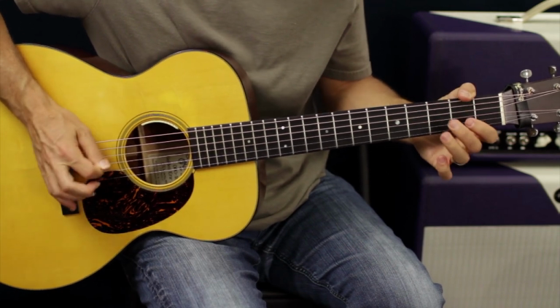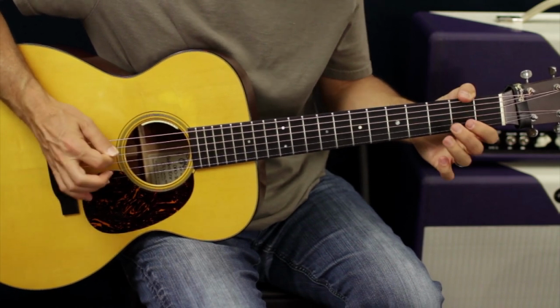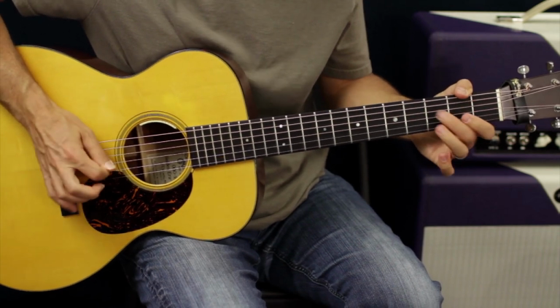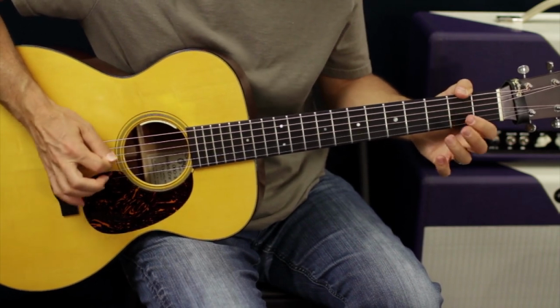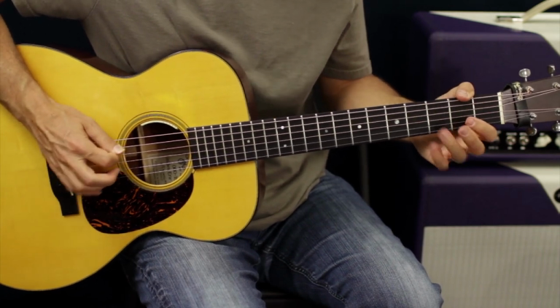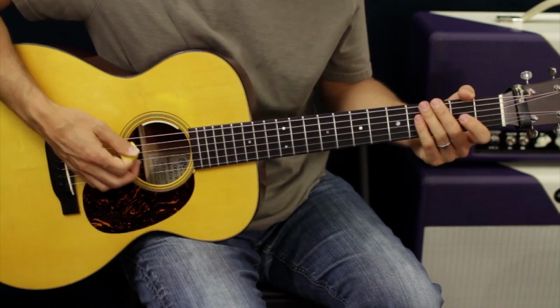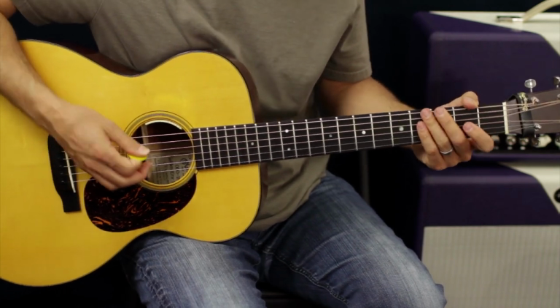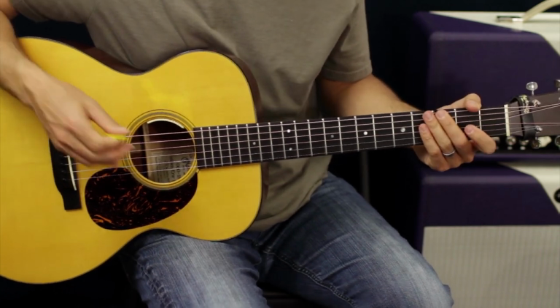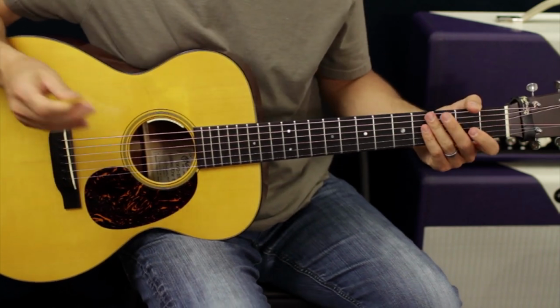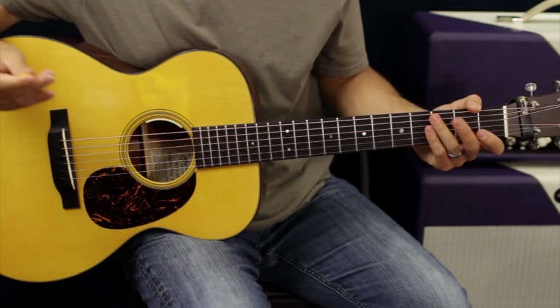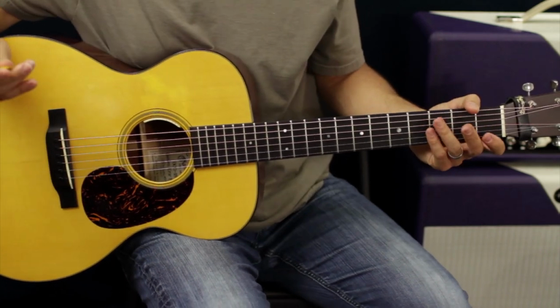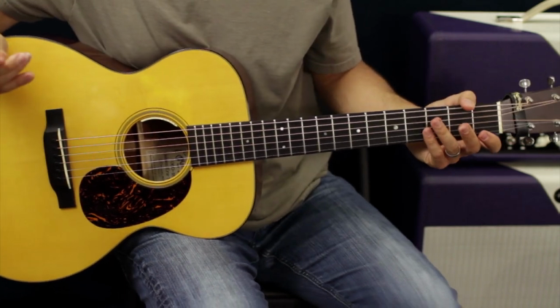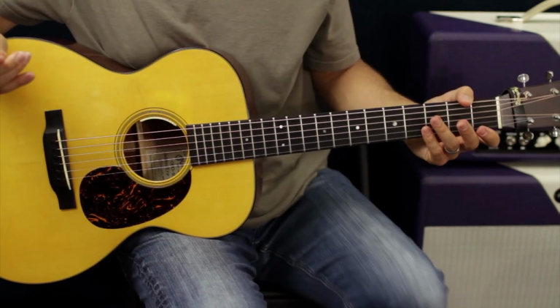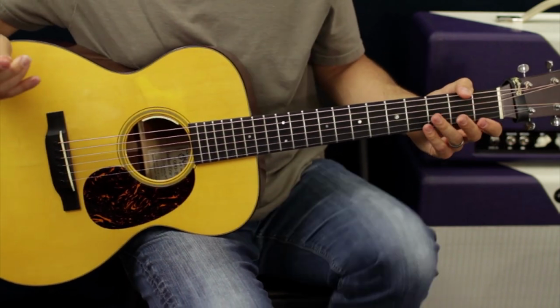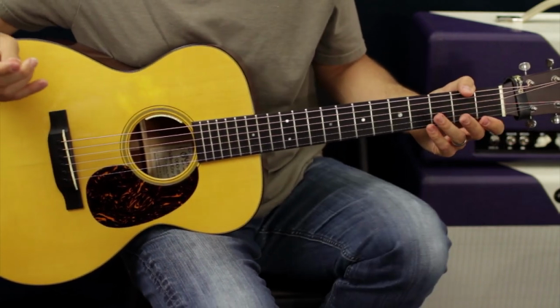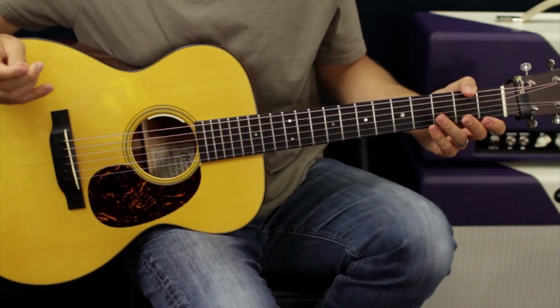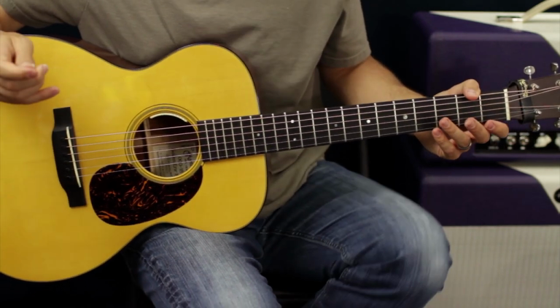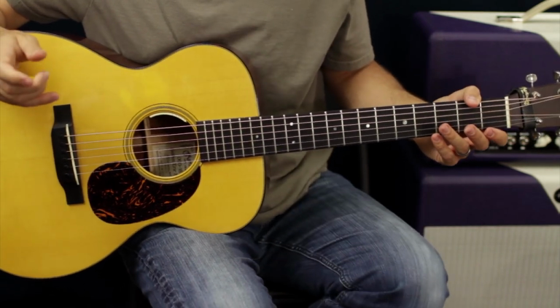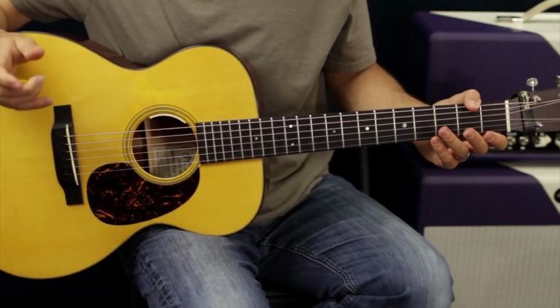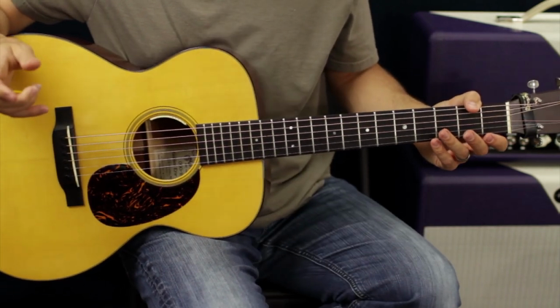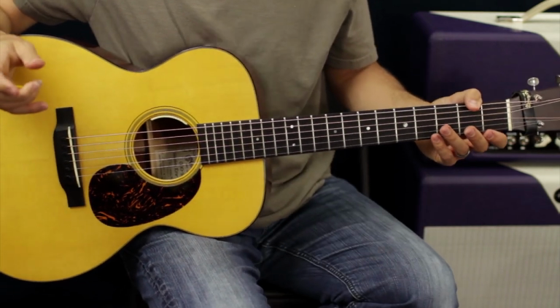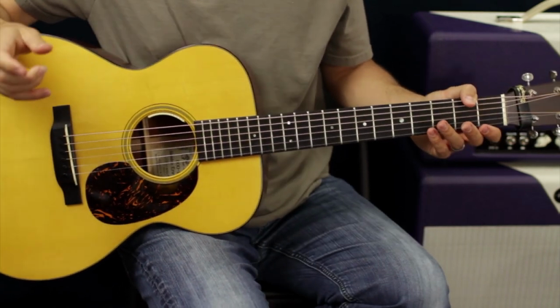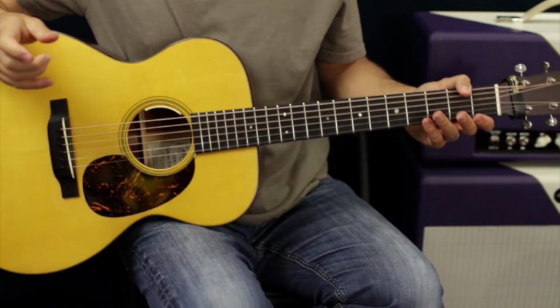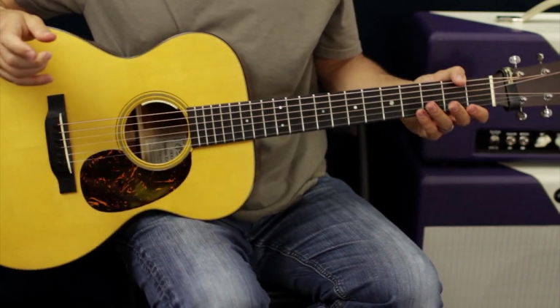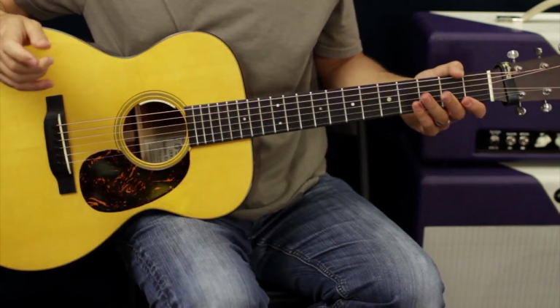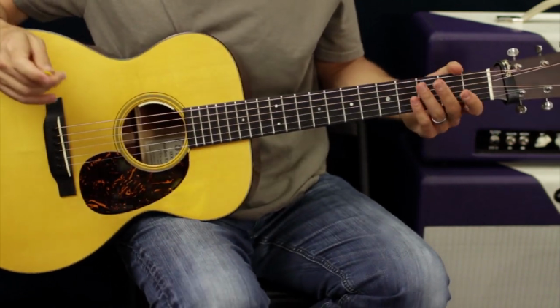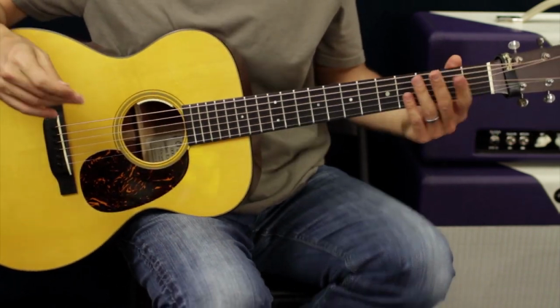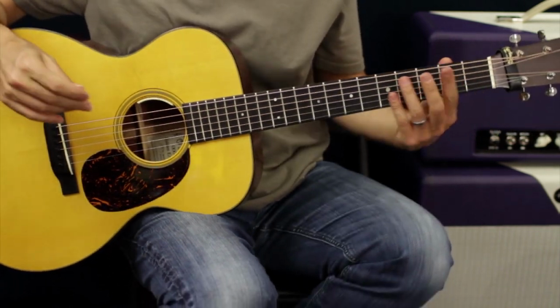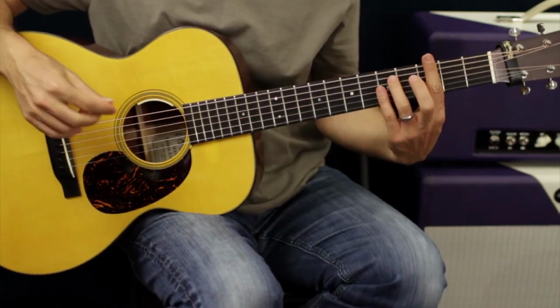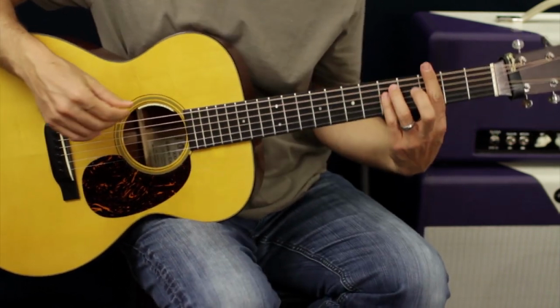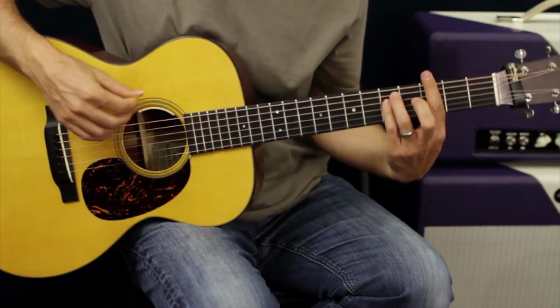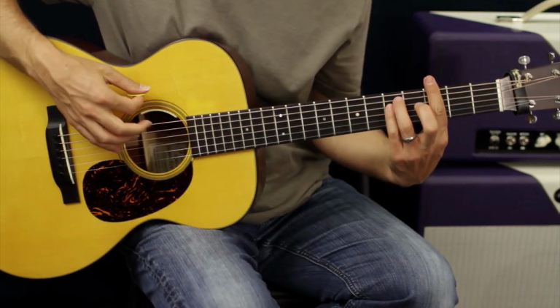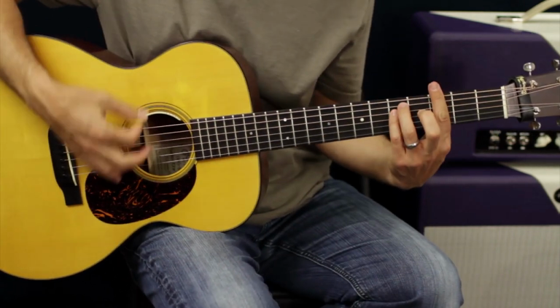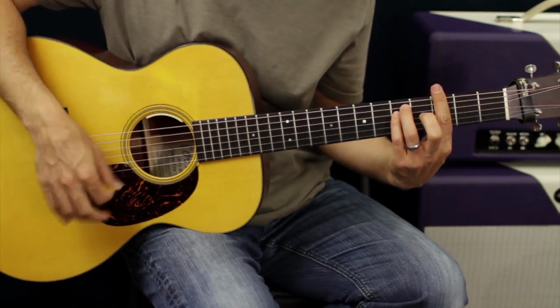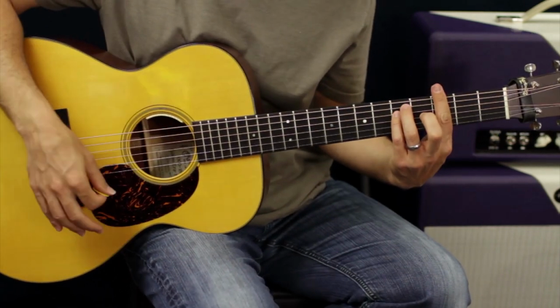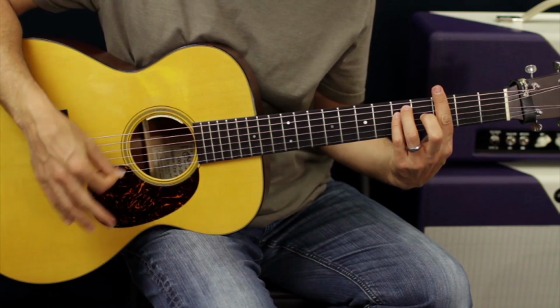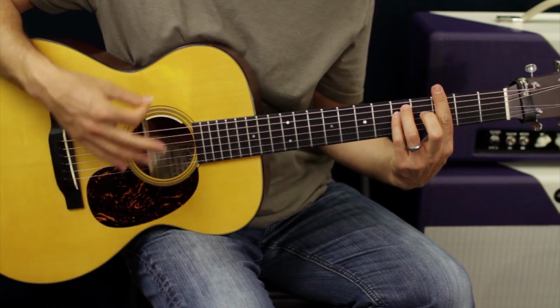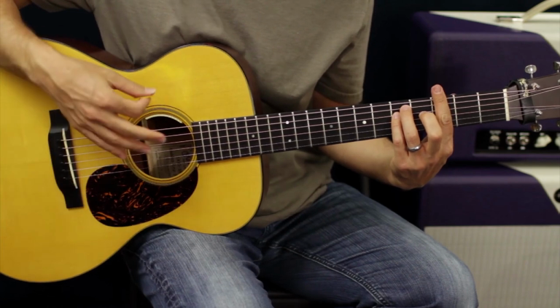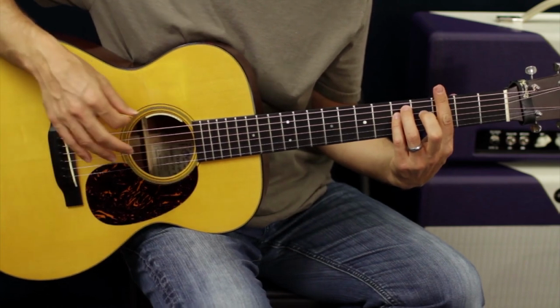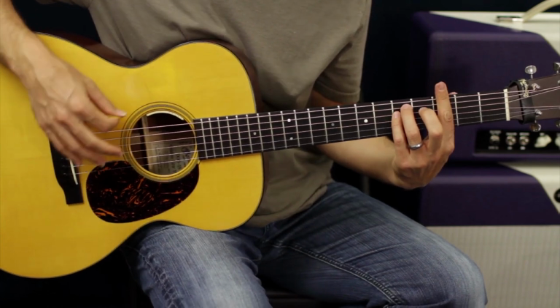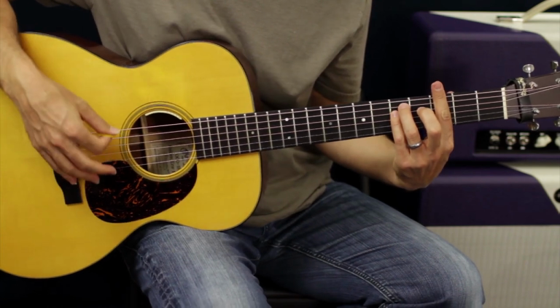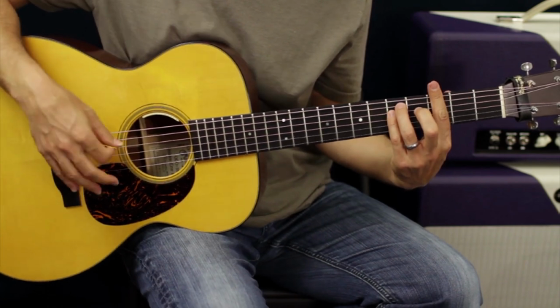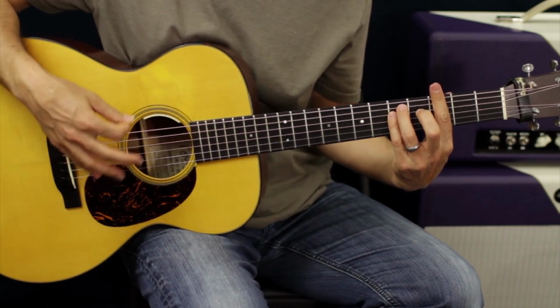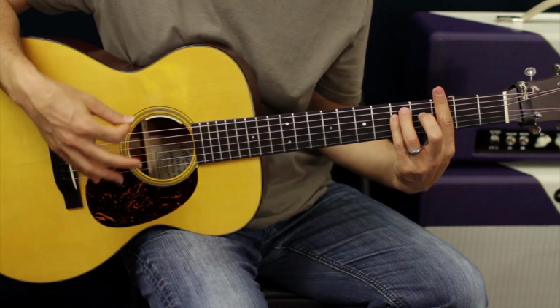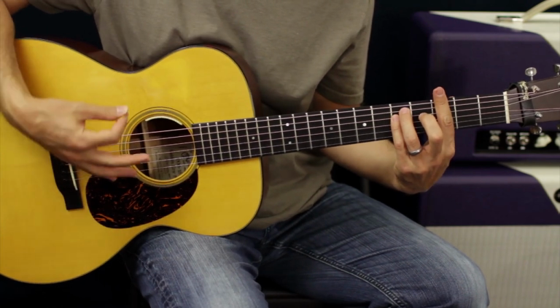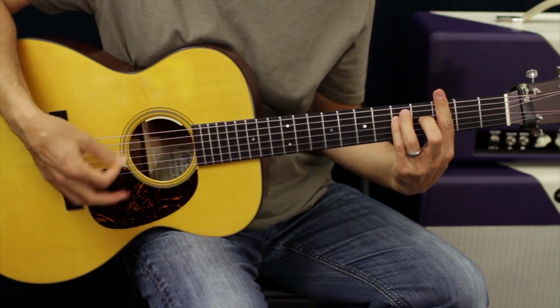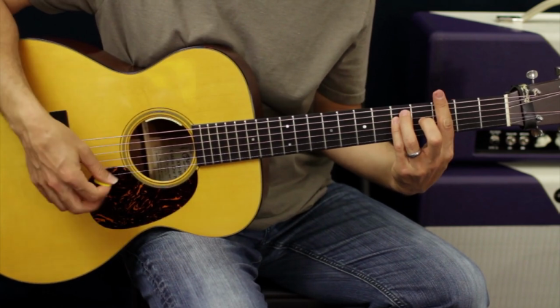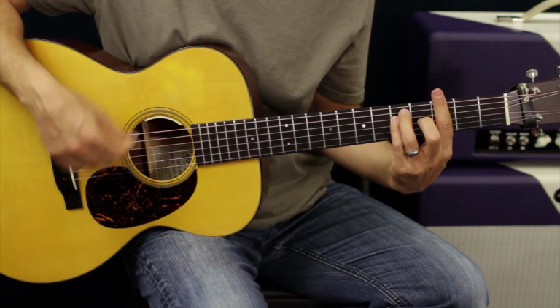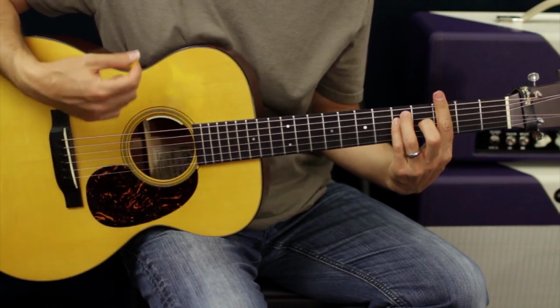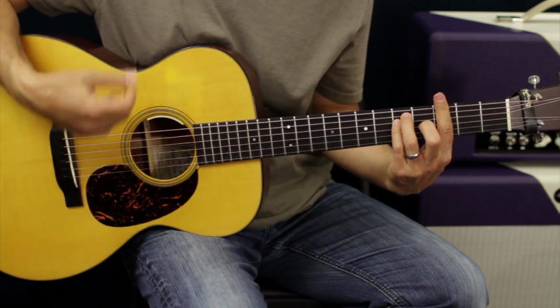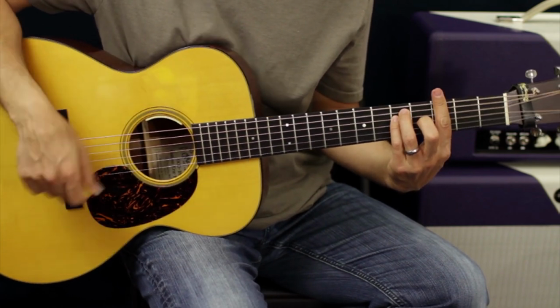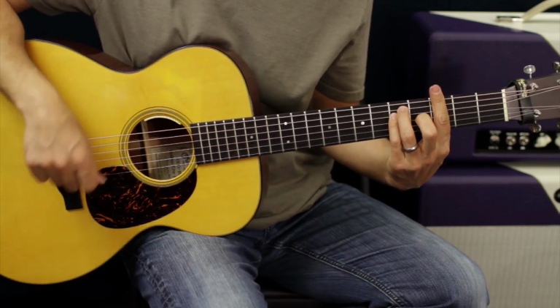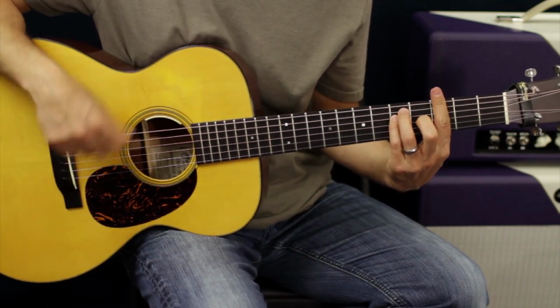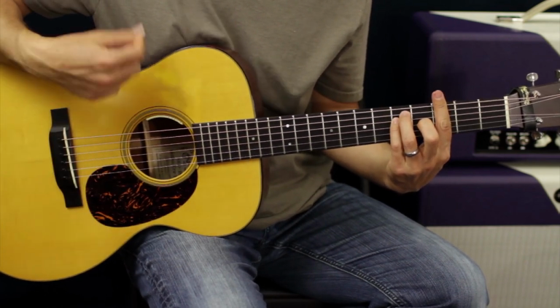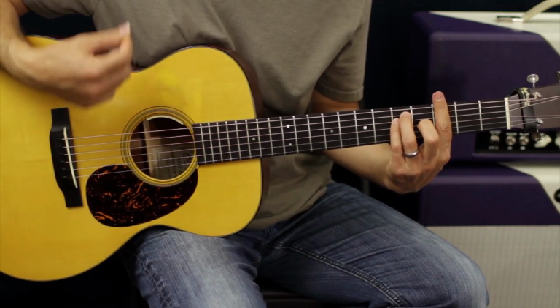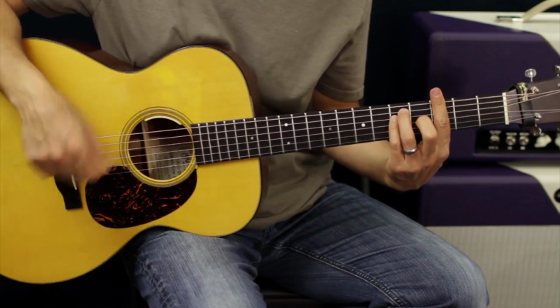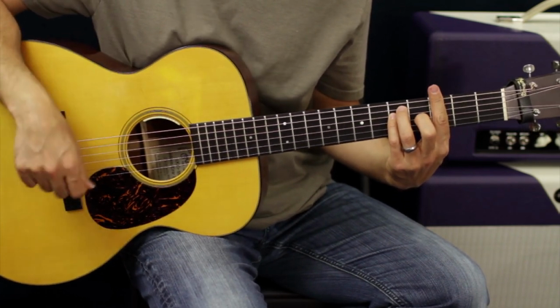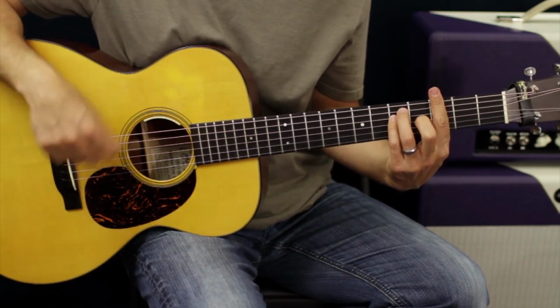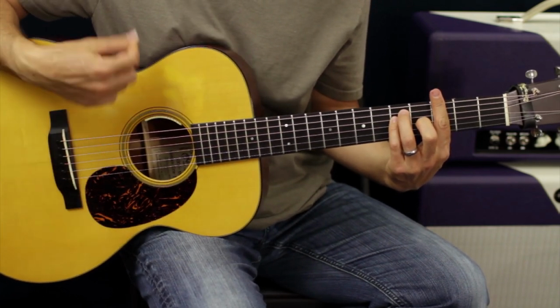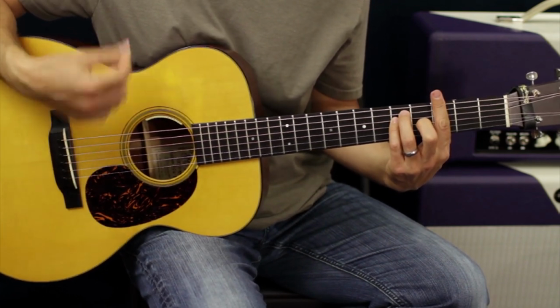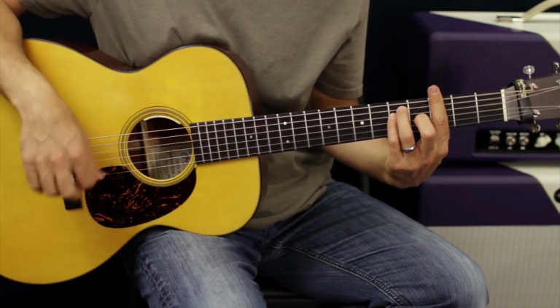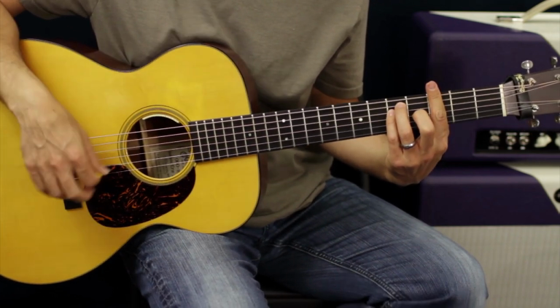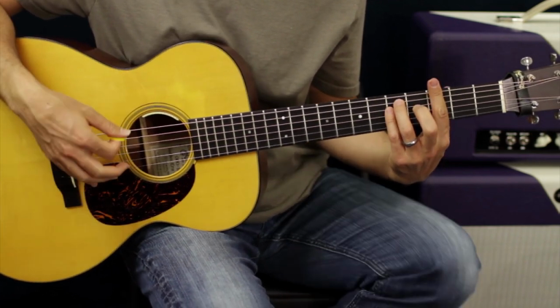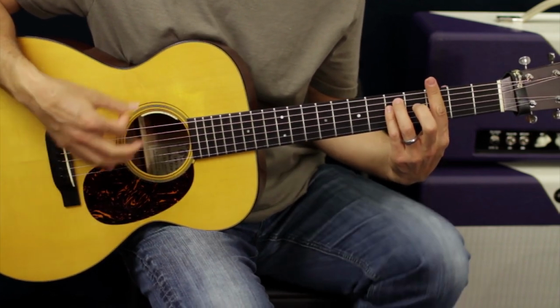And then back into the main riff. Nothing fancy — just two downstrokes and then you're going up, down, up, down.